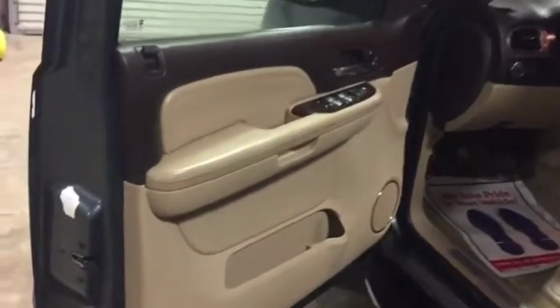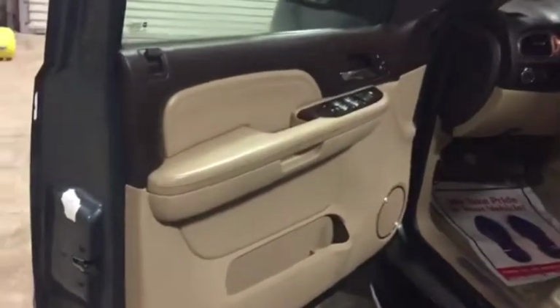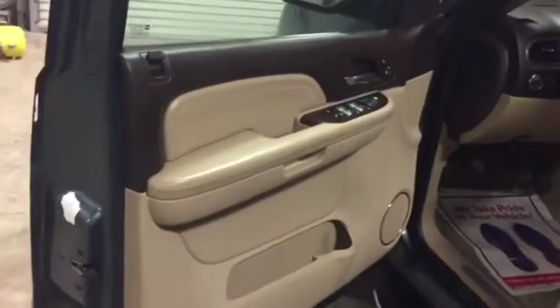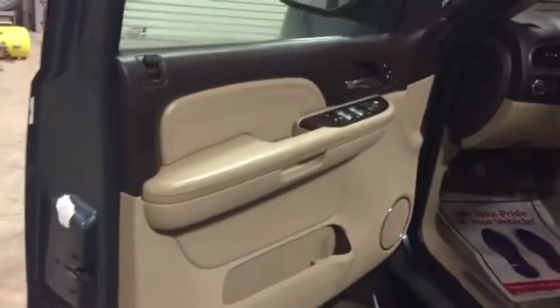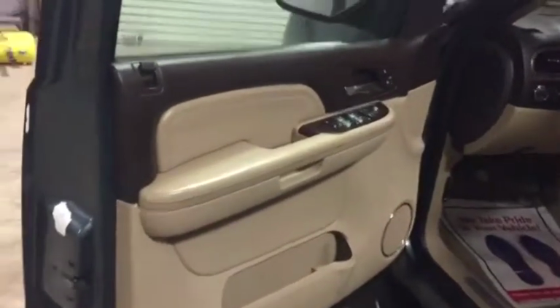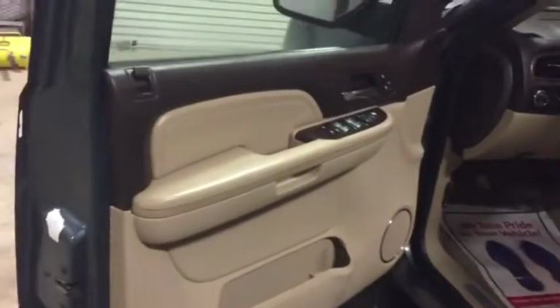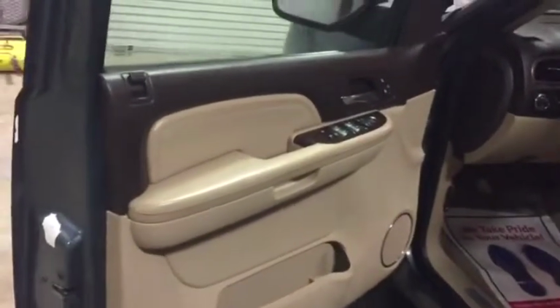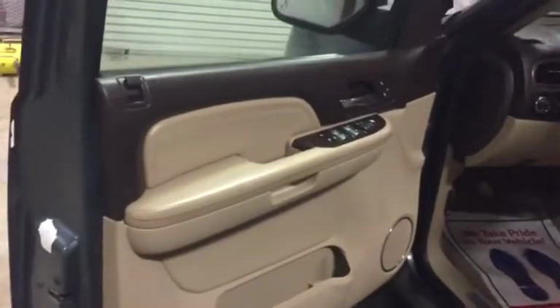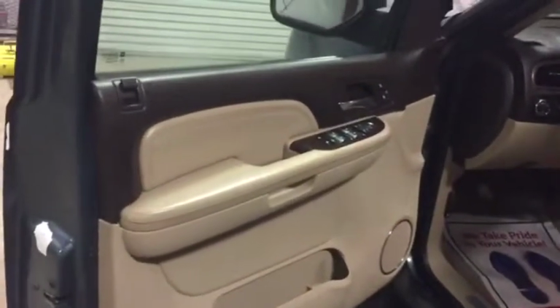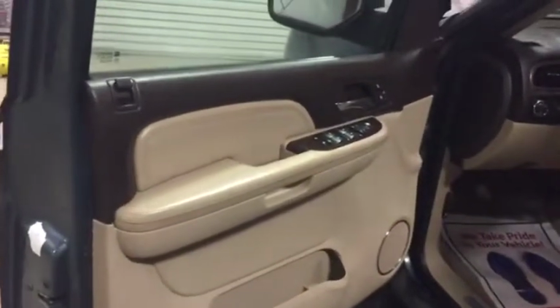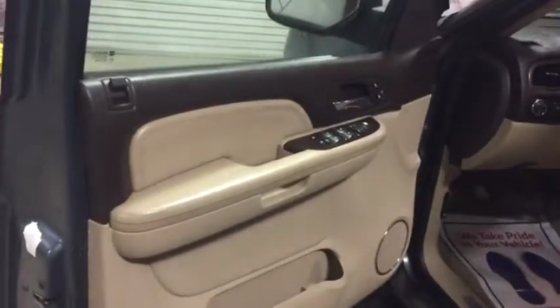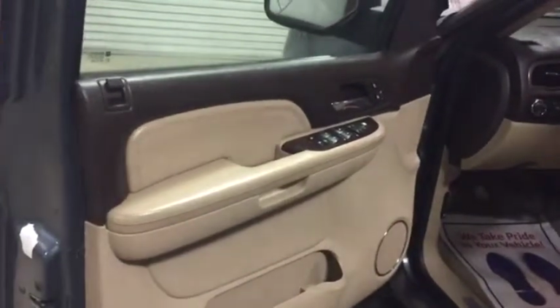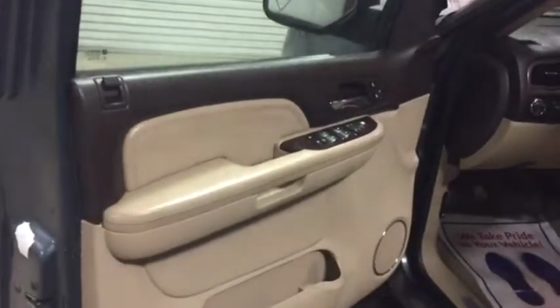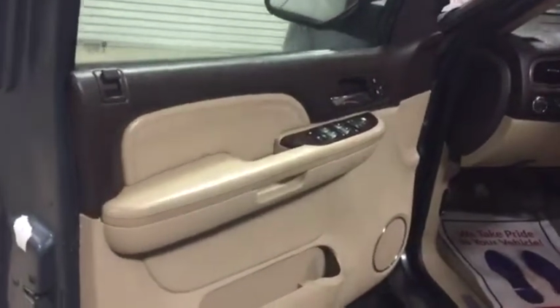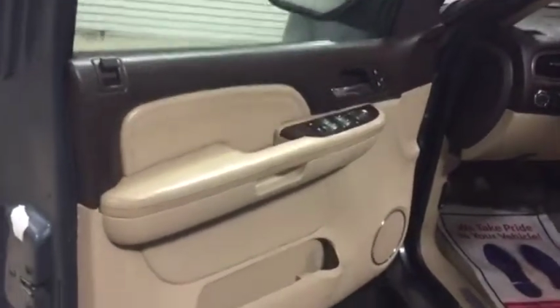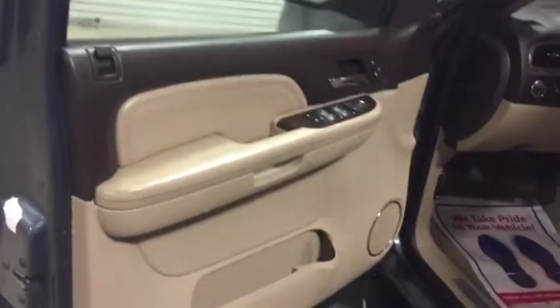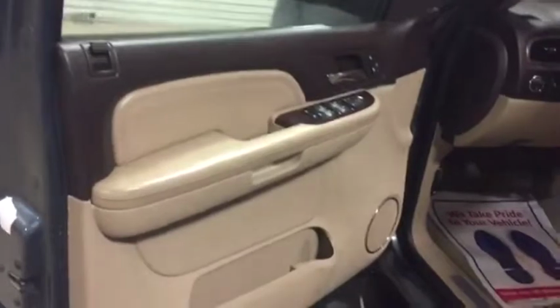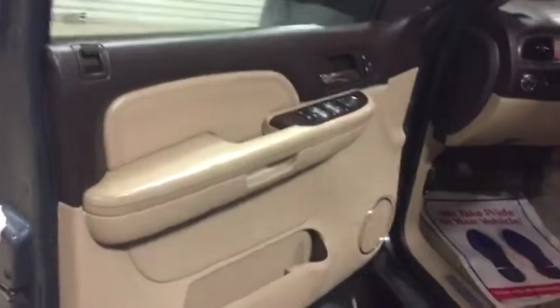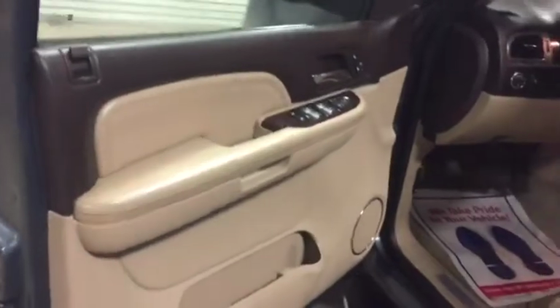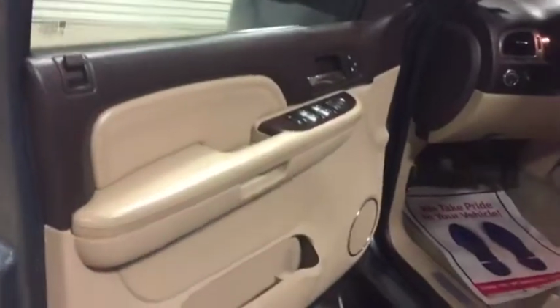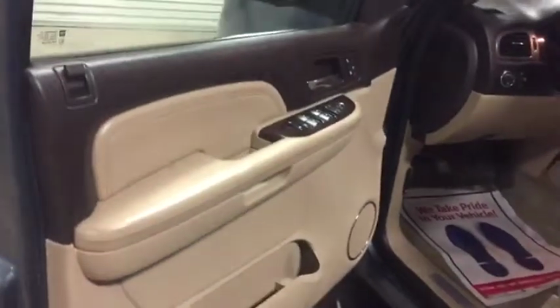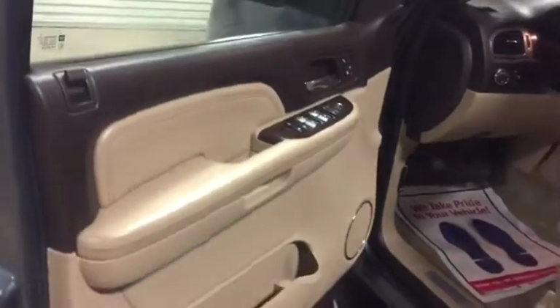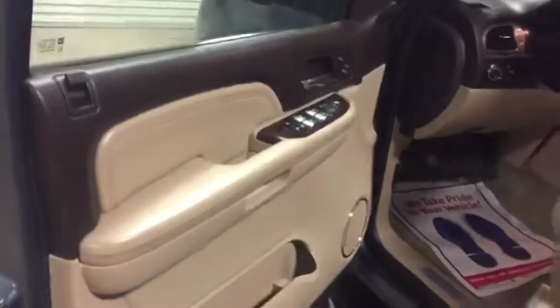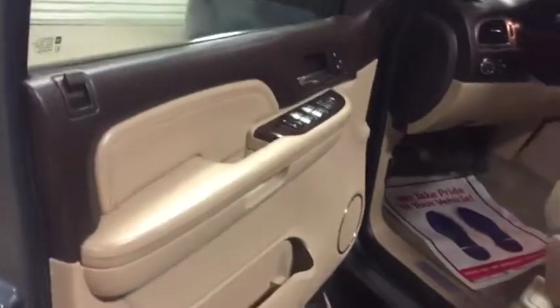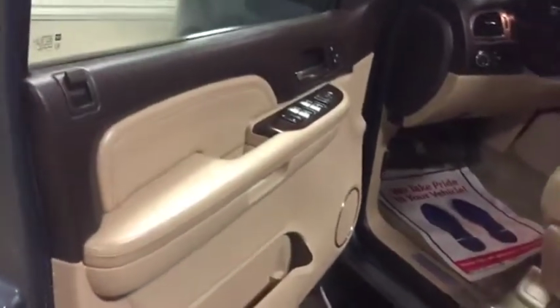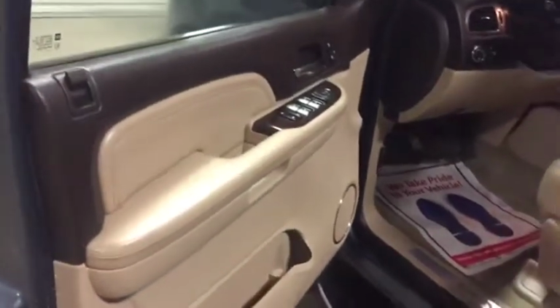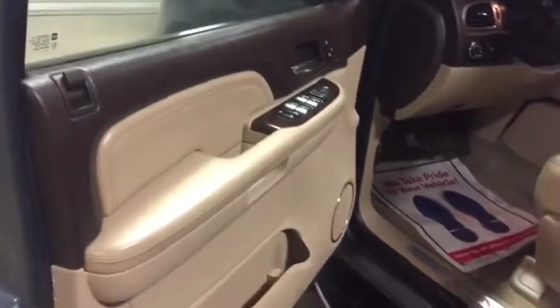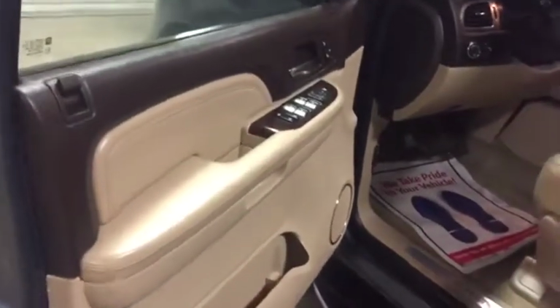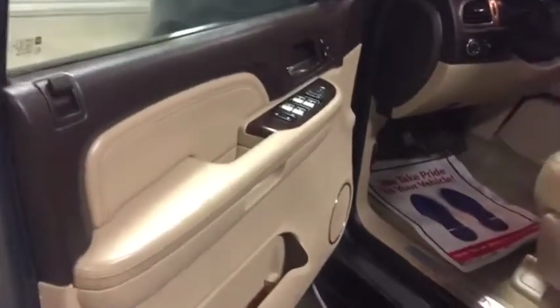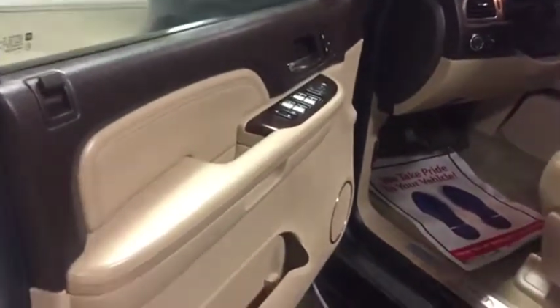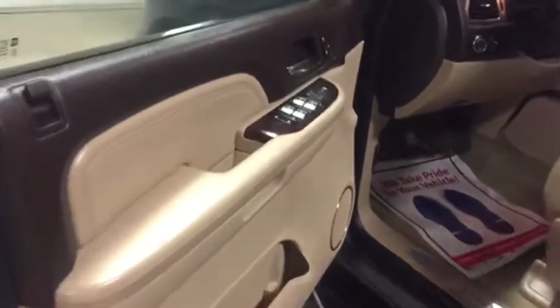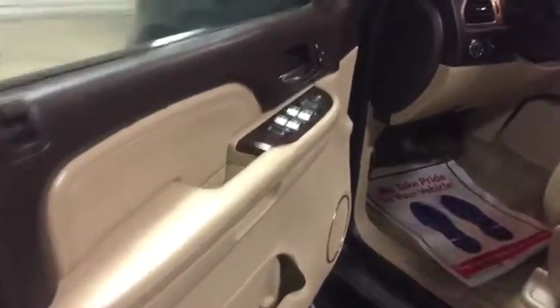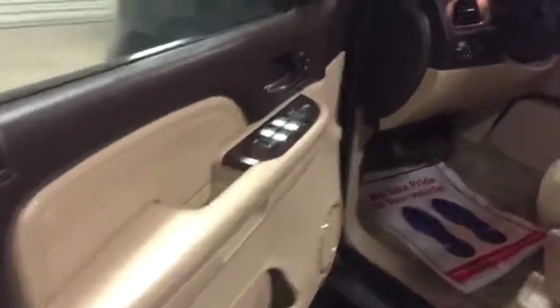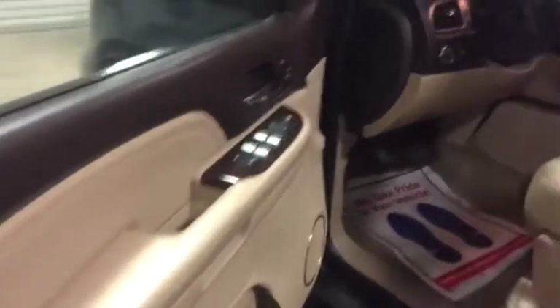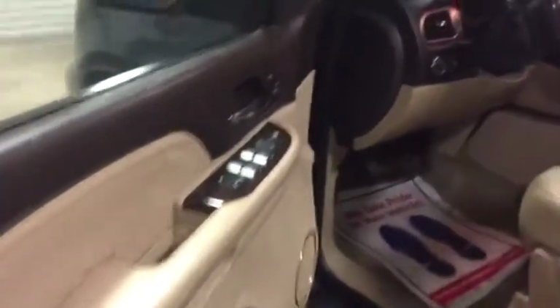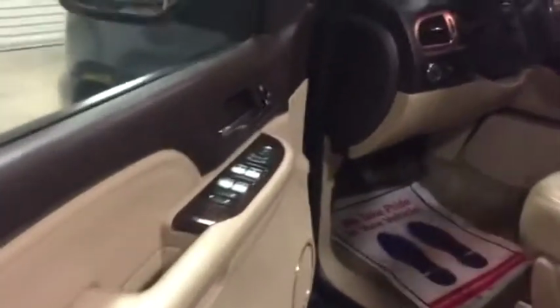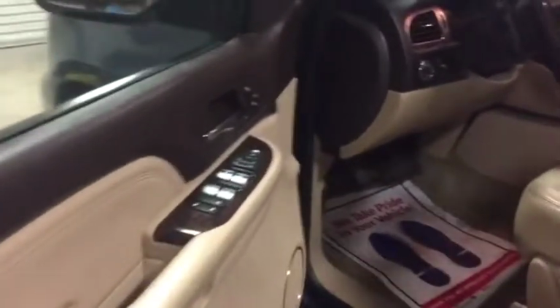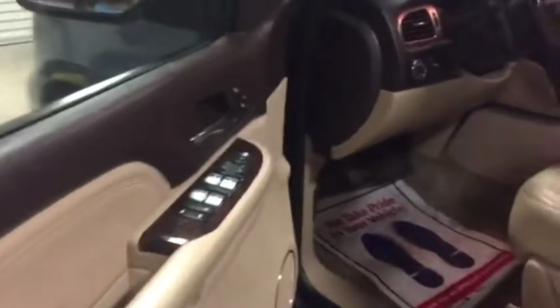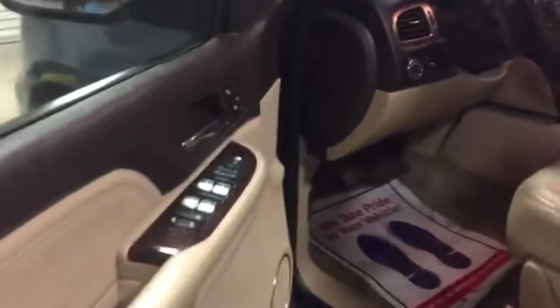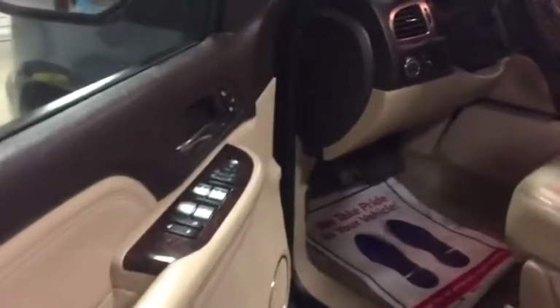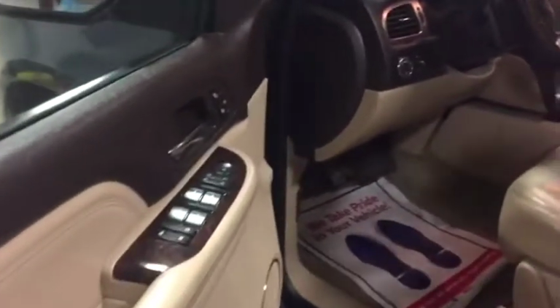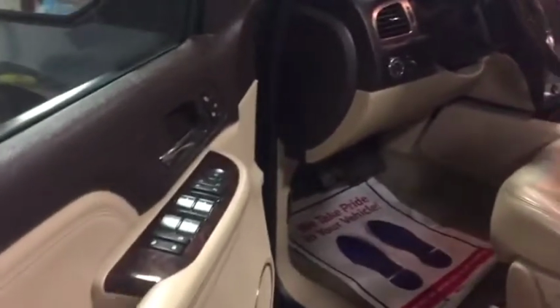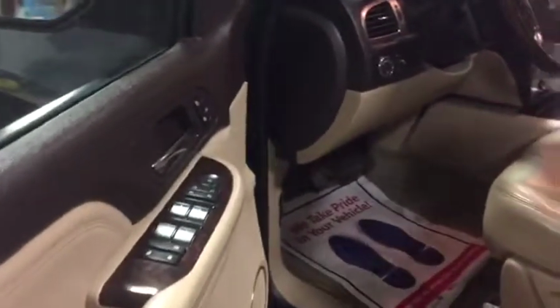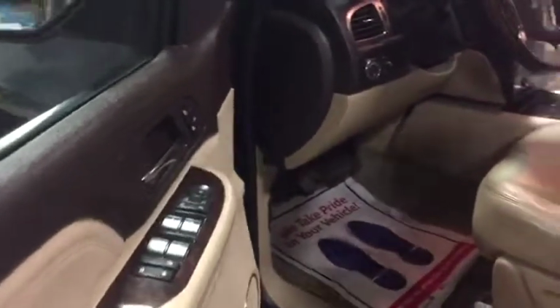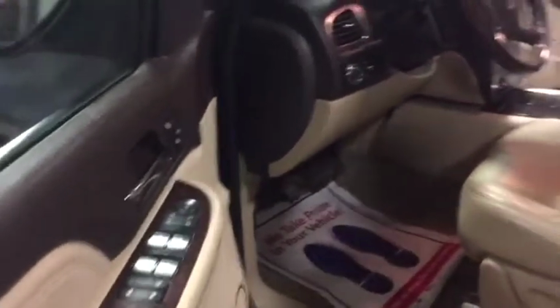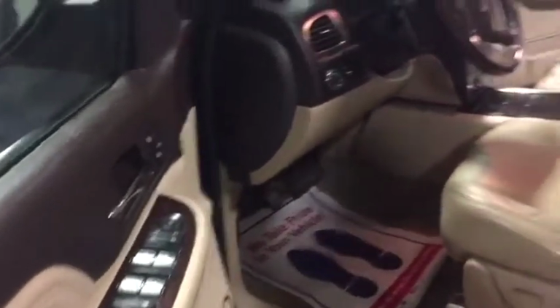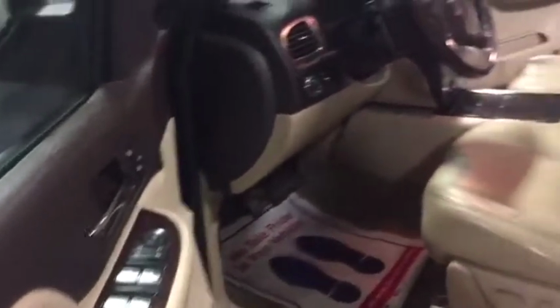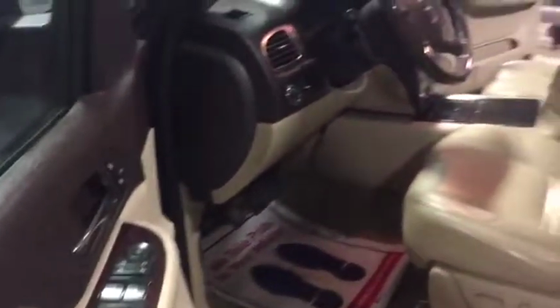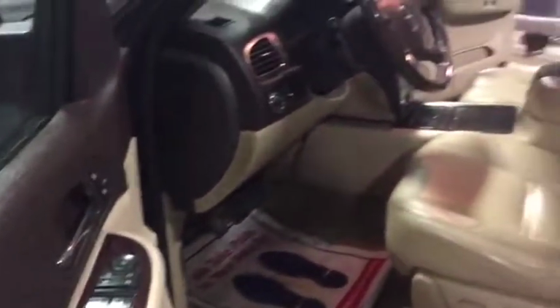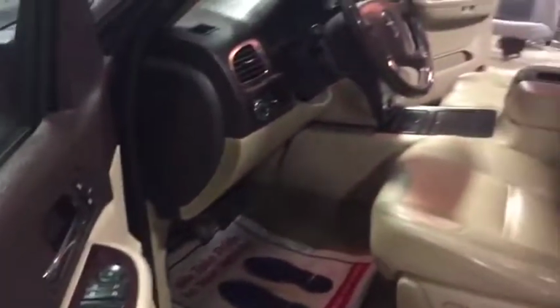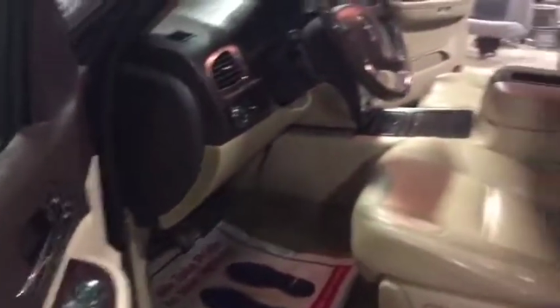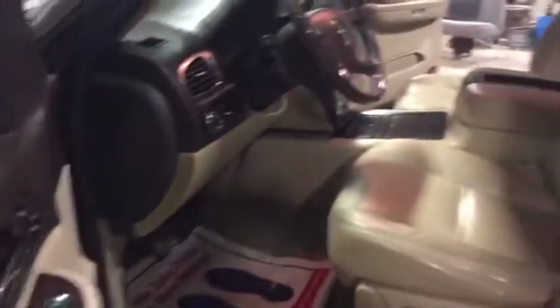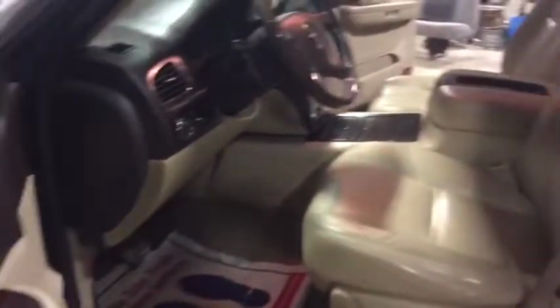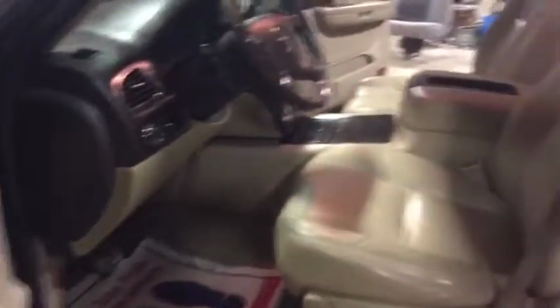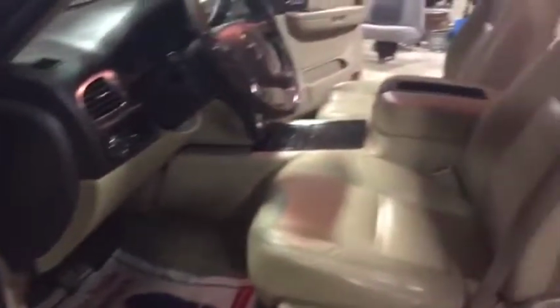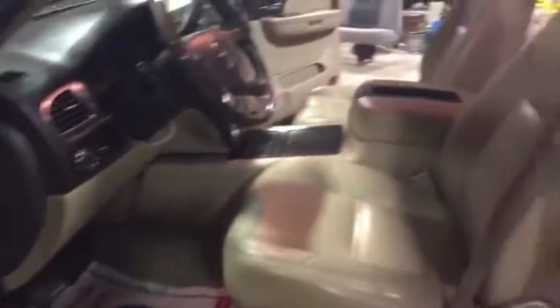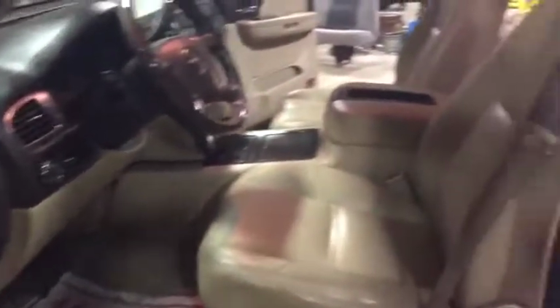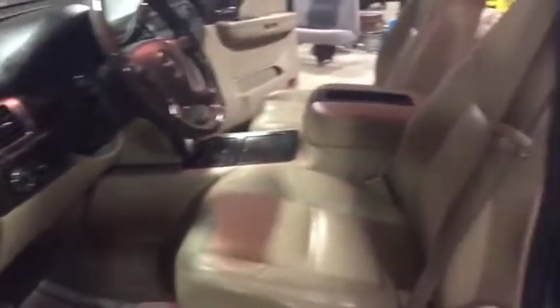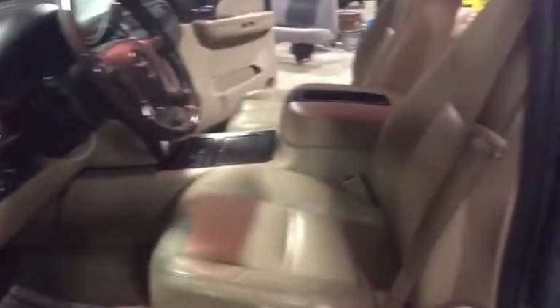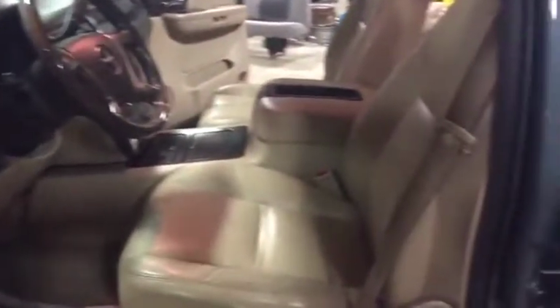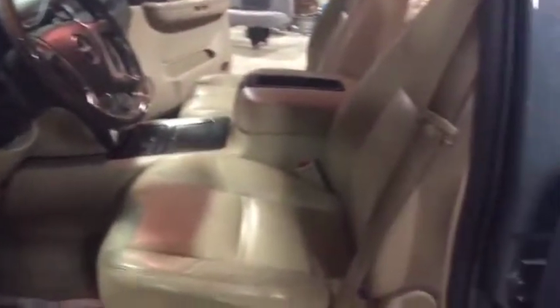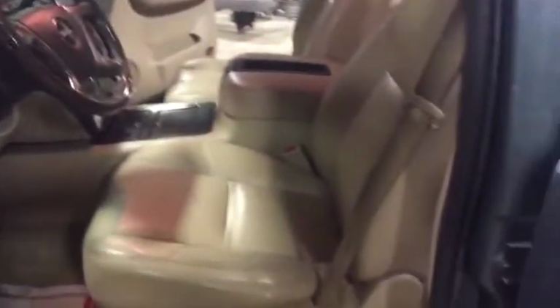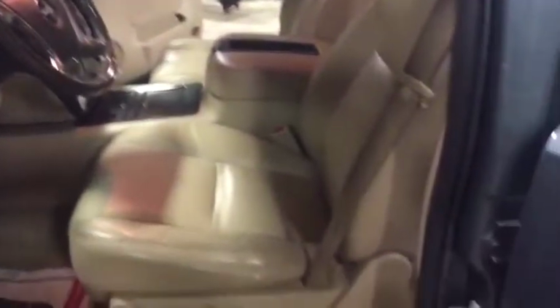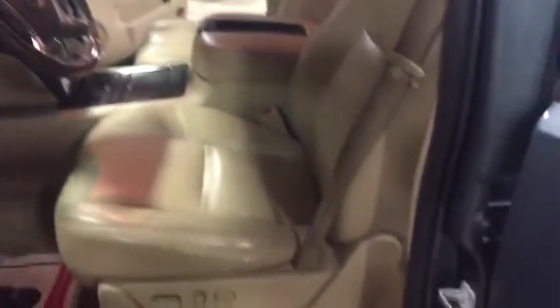Door panels are nice and clean and straight. Got Denali two-tone door panels here. Power windows, power locks, heated leather seats right here.